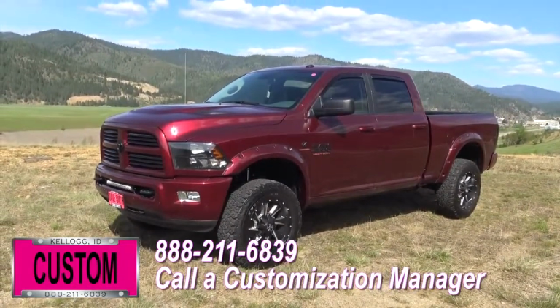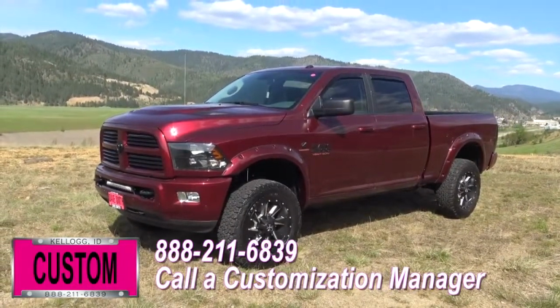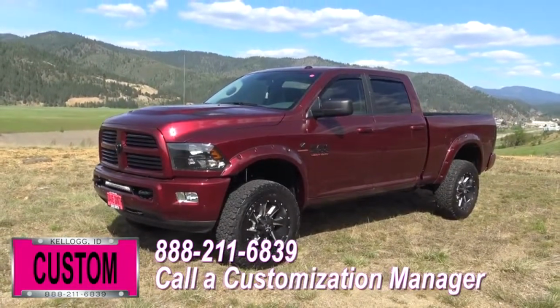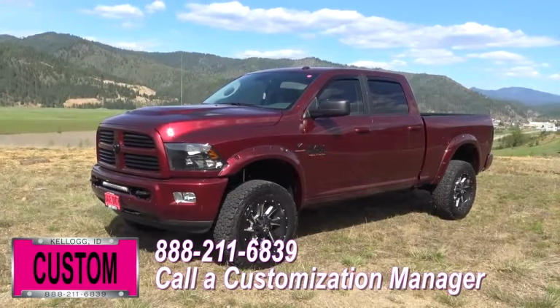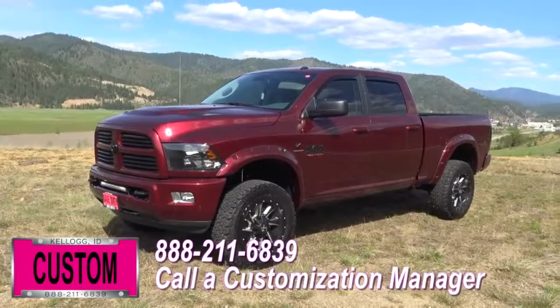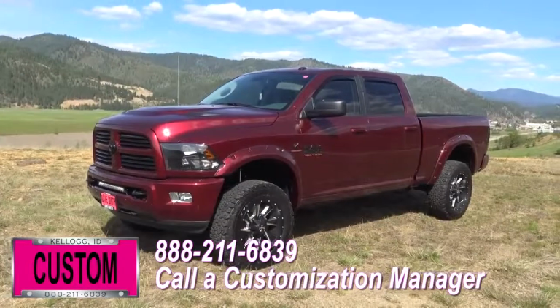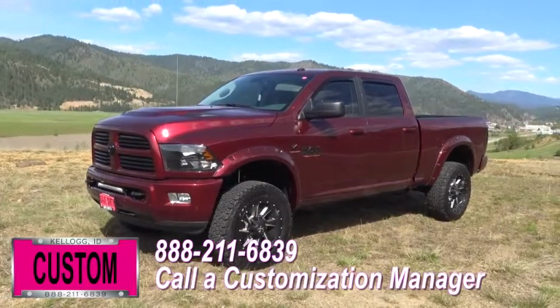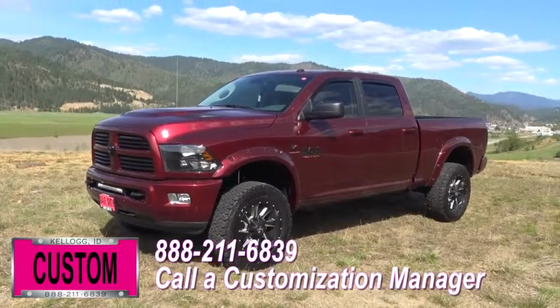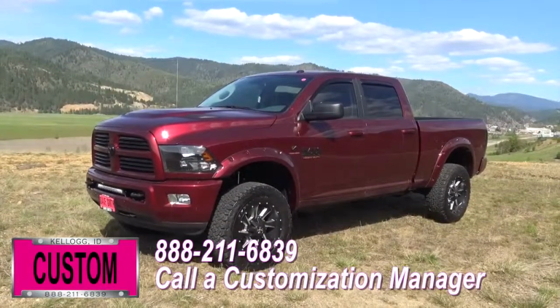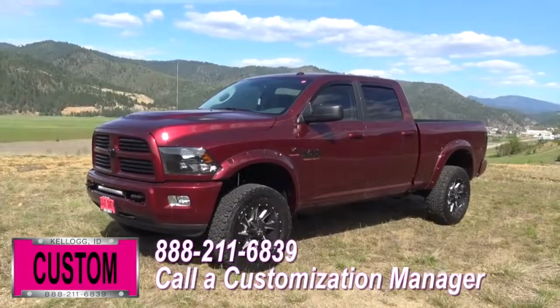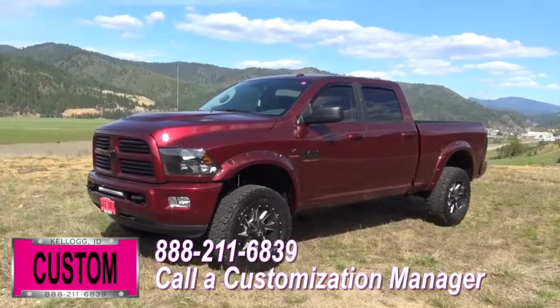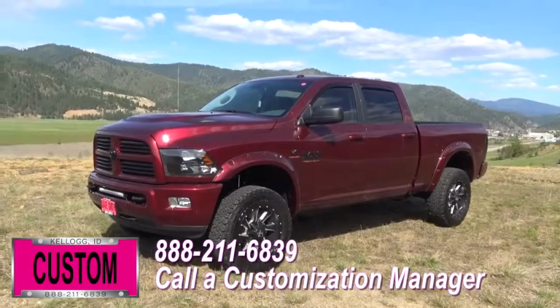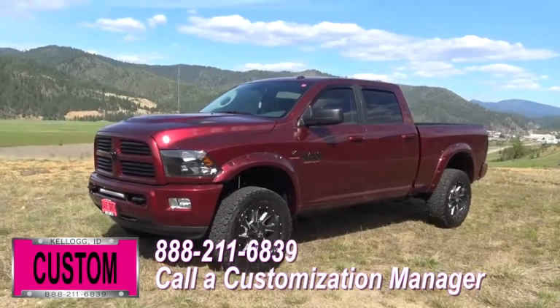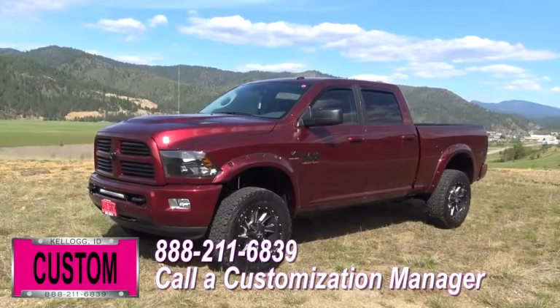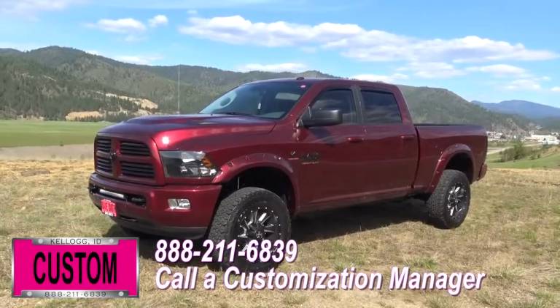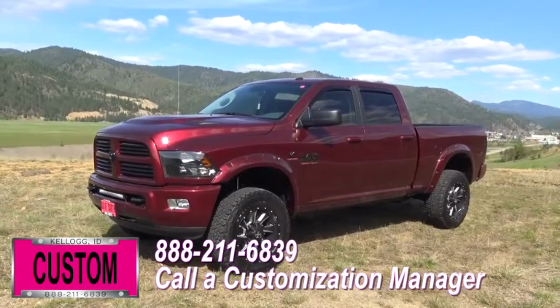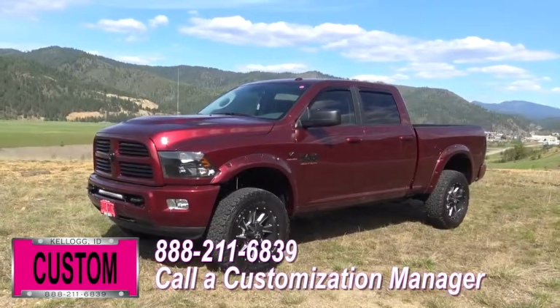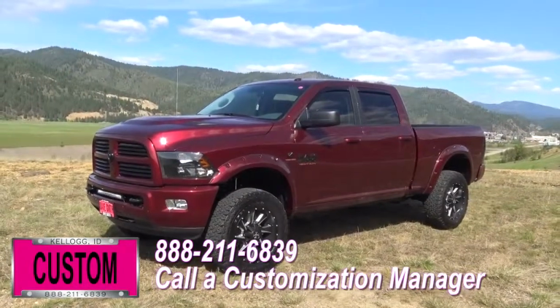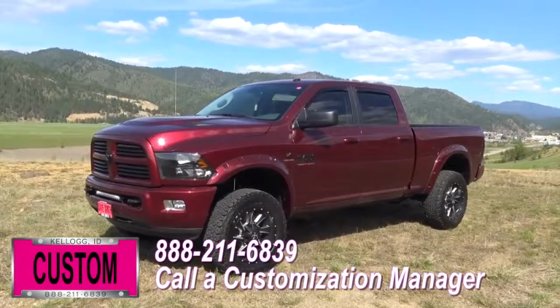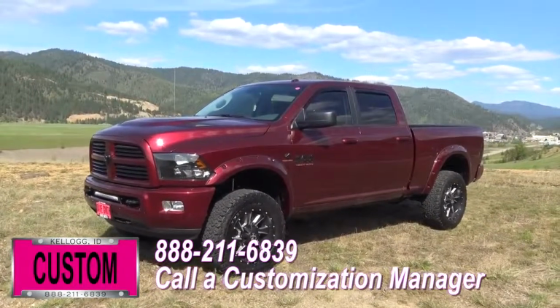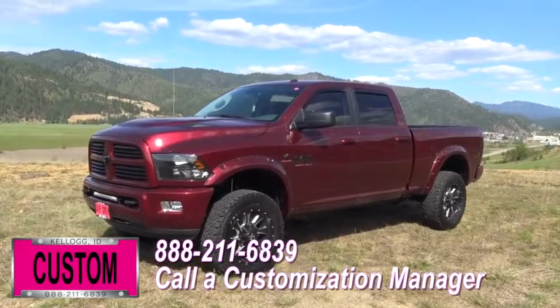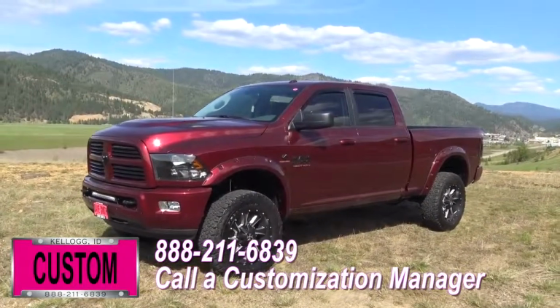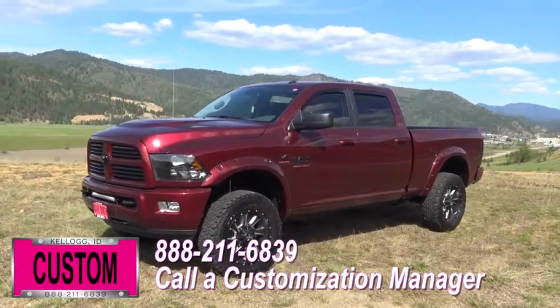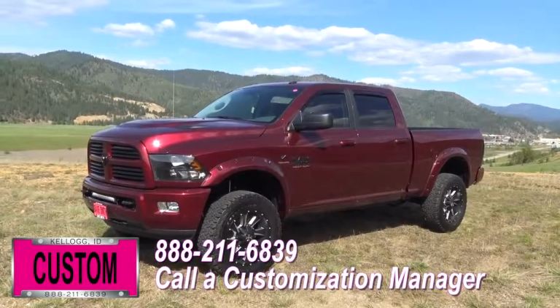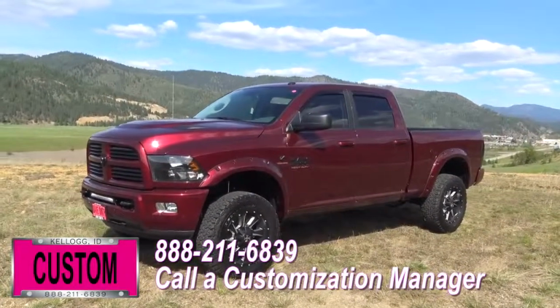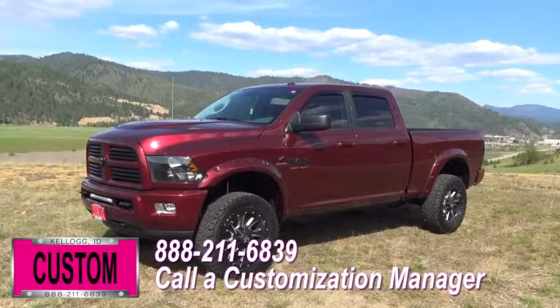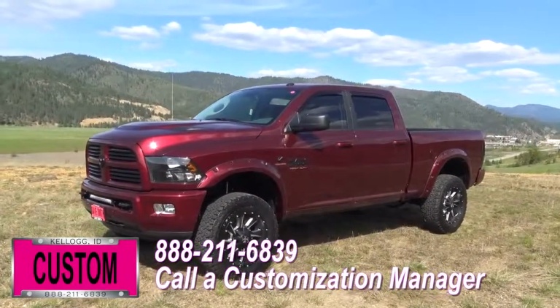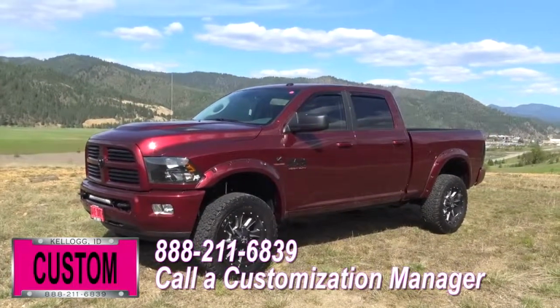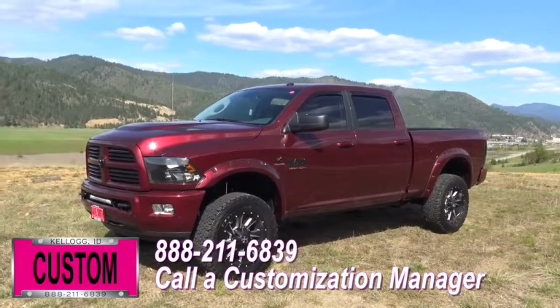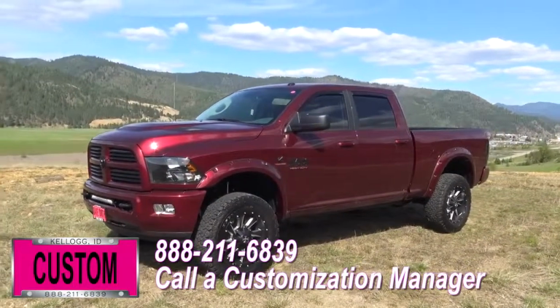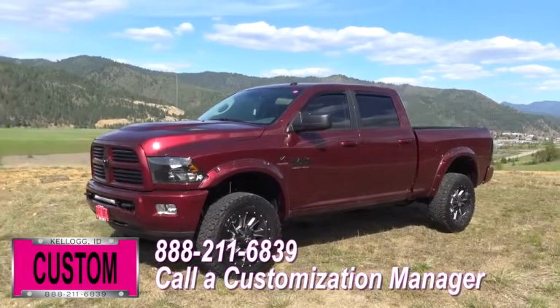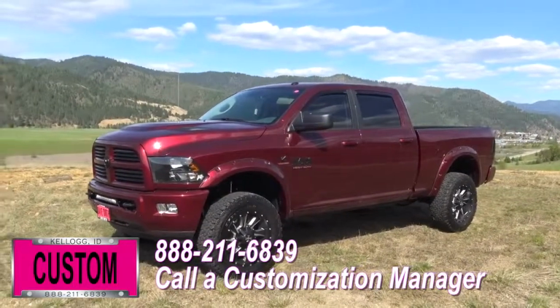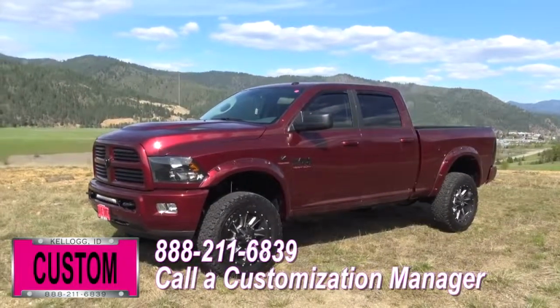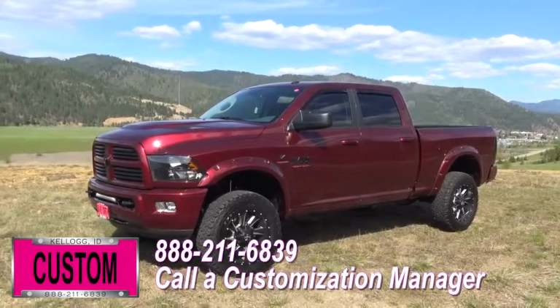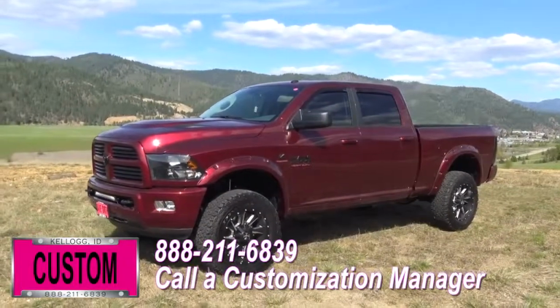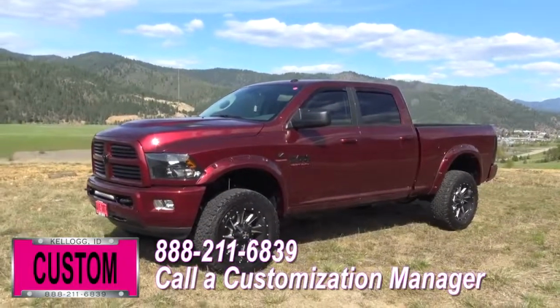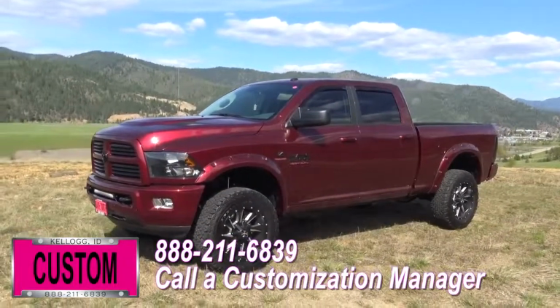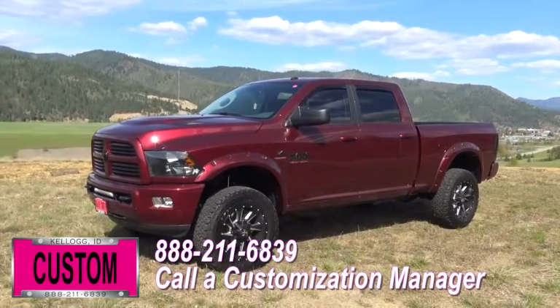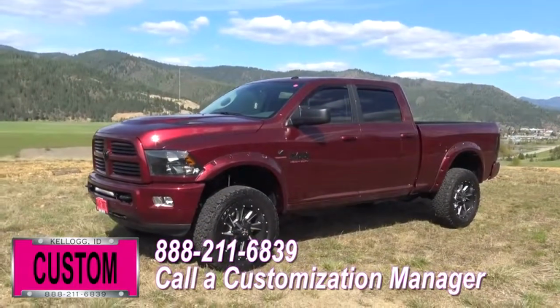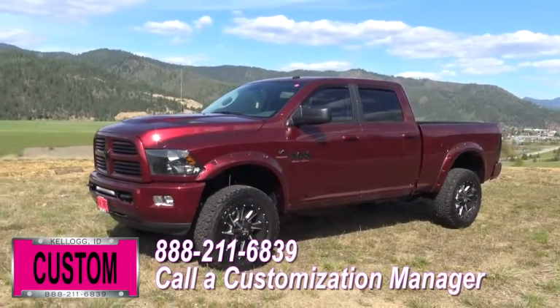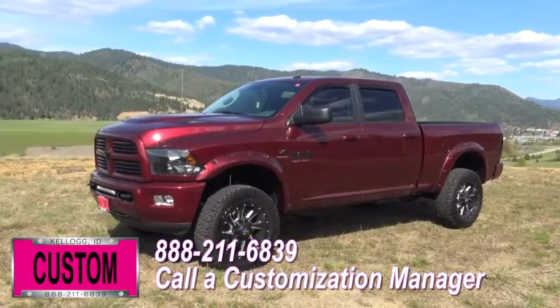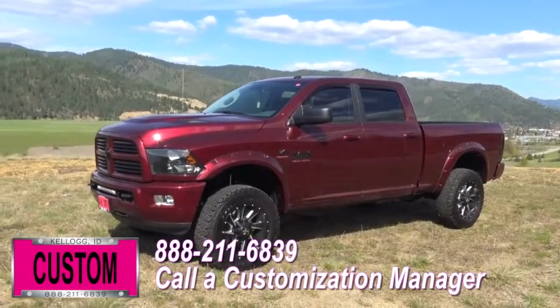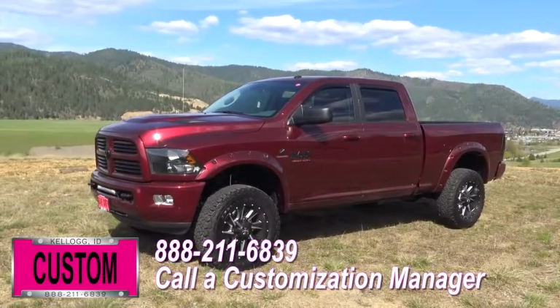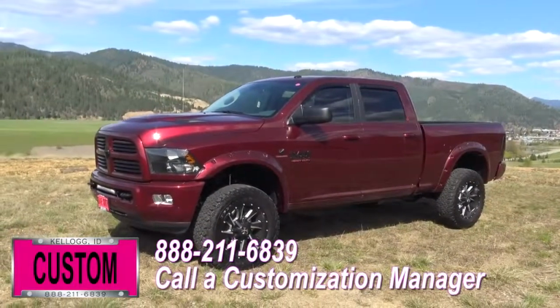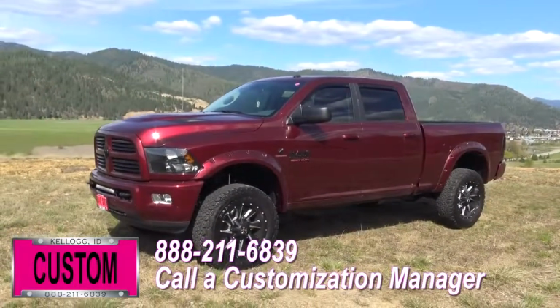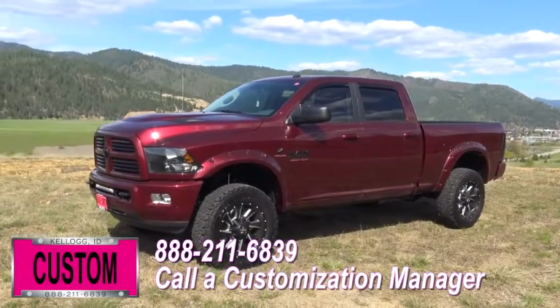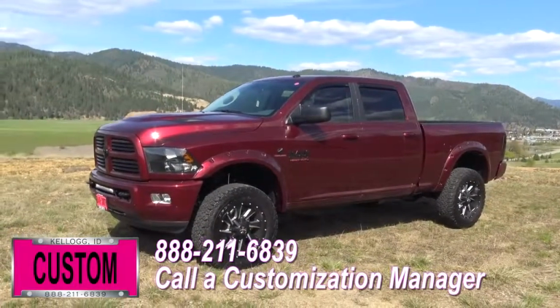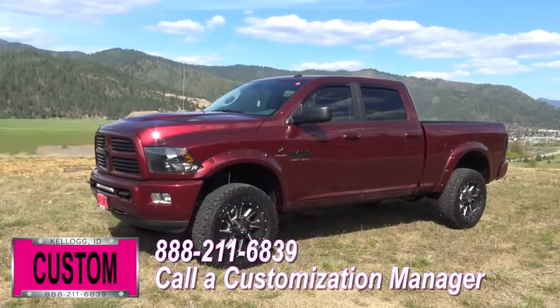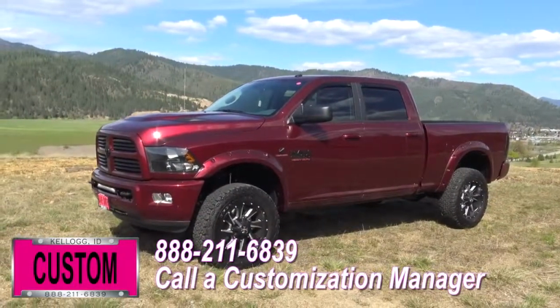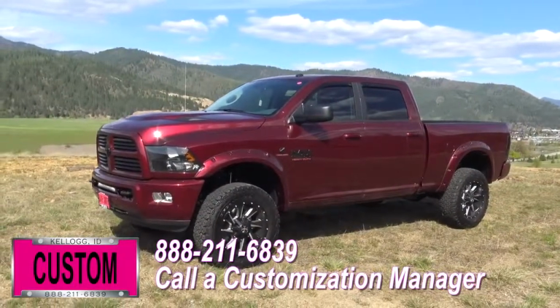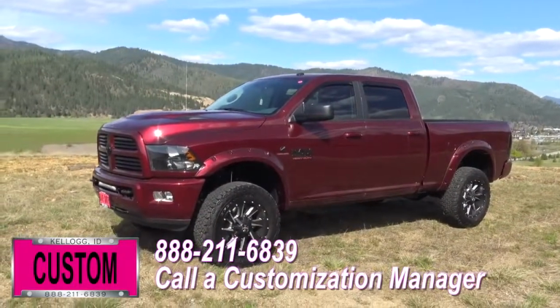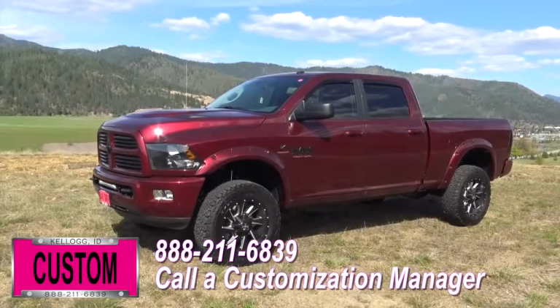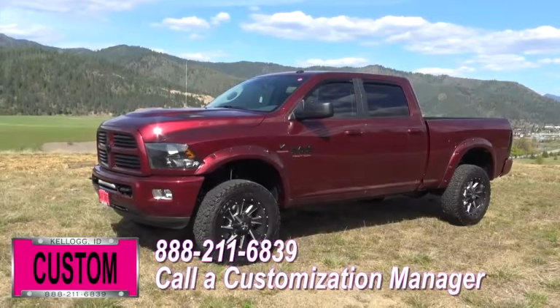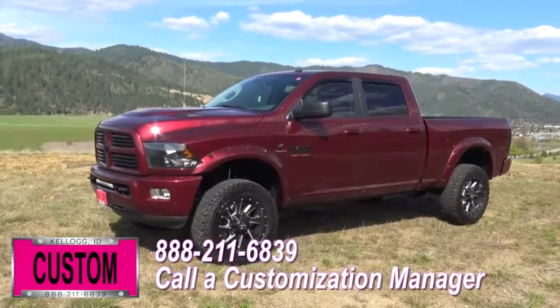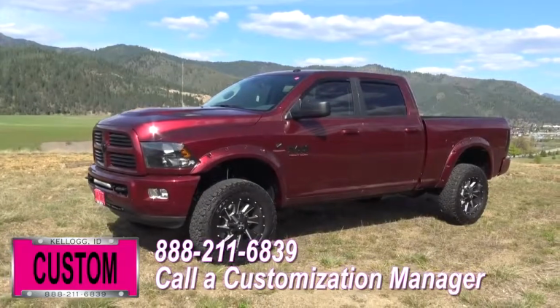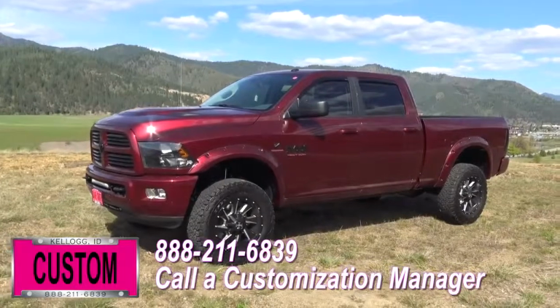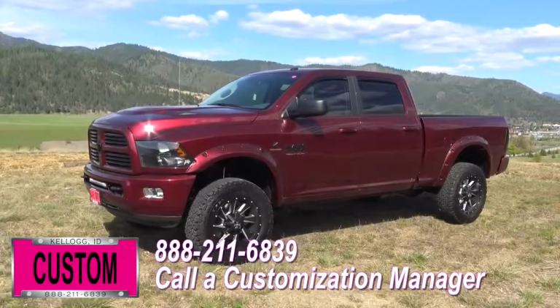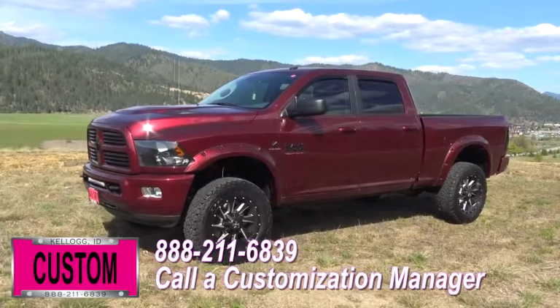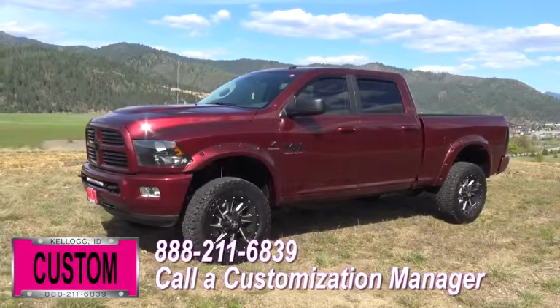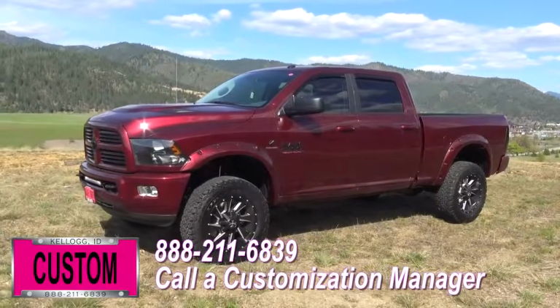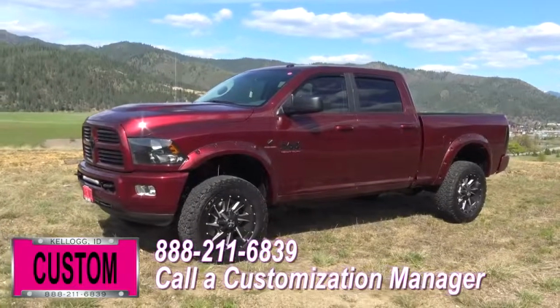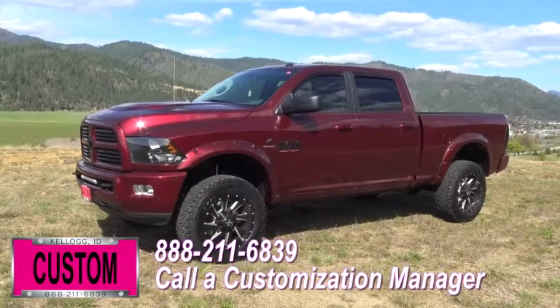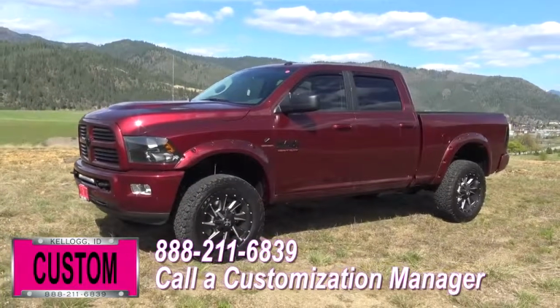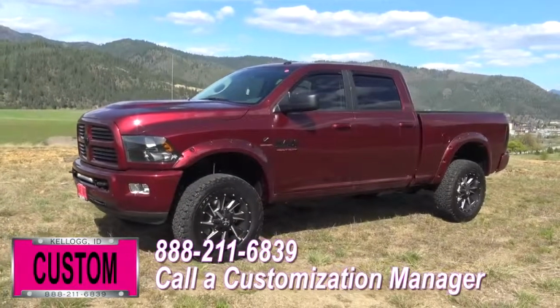We'll make it happen. No one does custom like Dave Smith. Contact a customization manager today and order your new RAM.